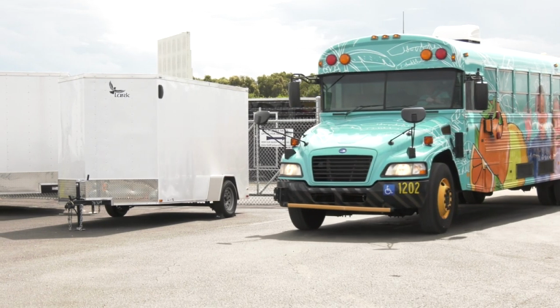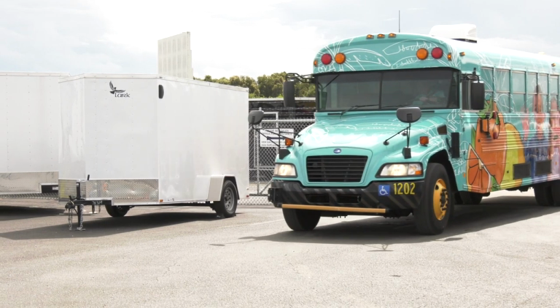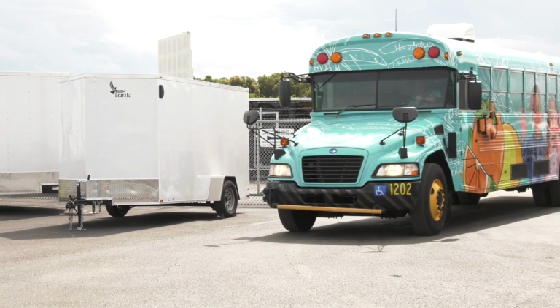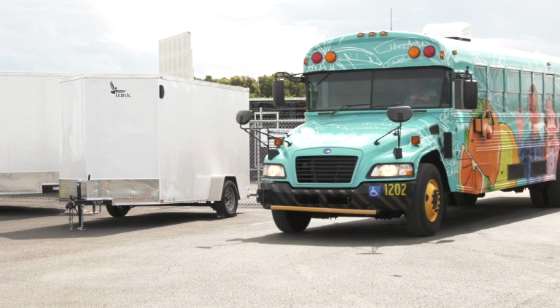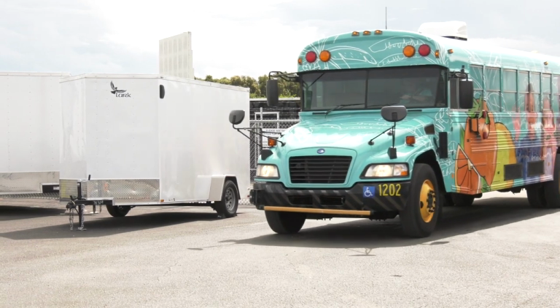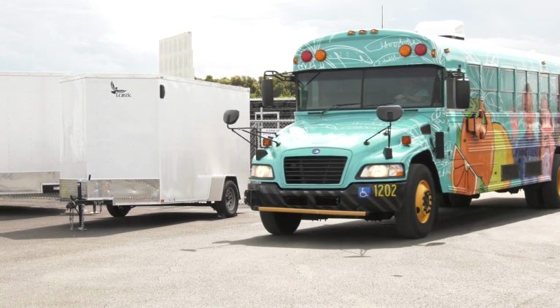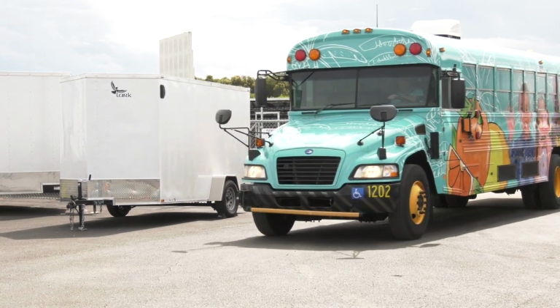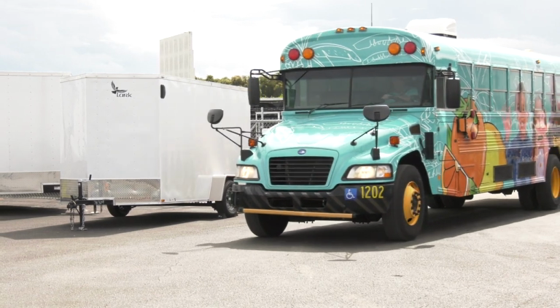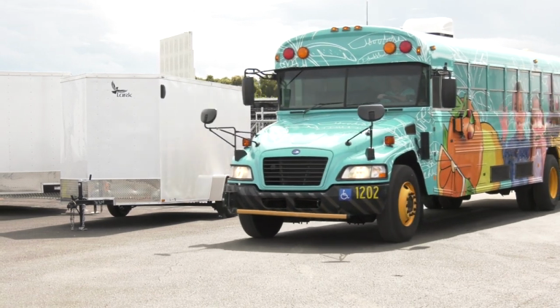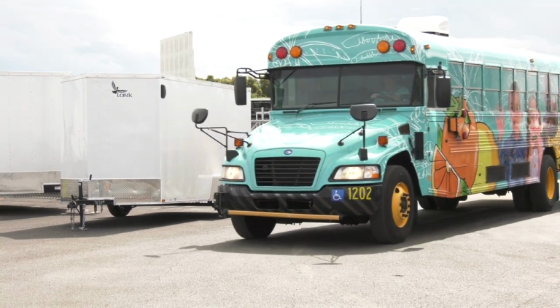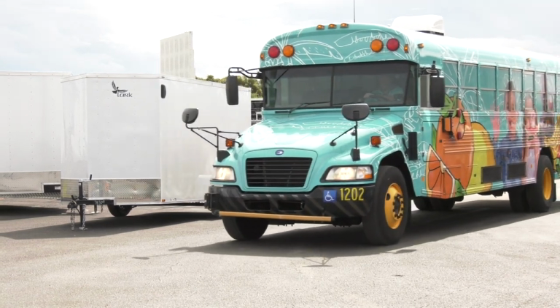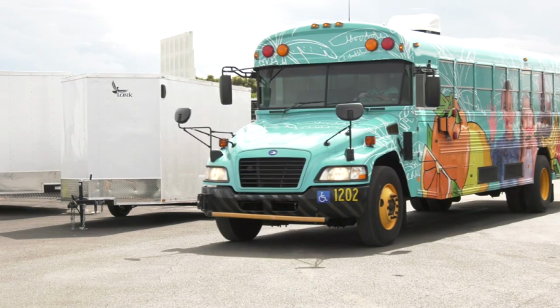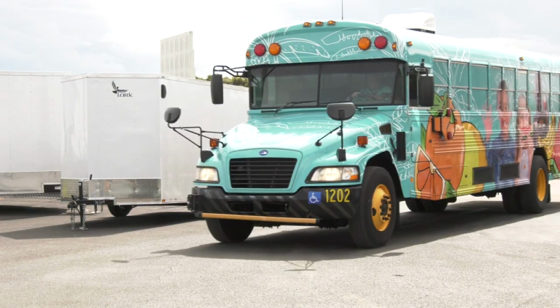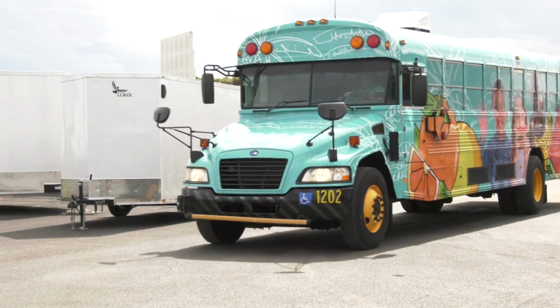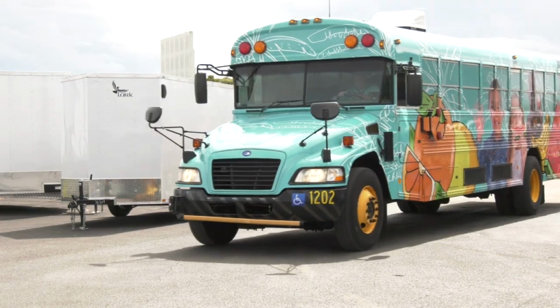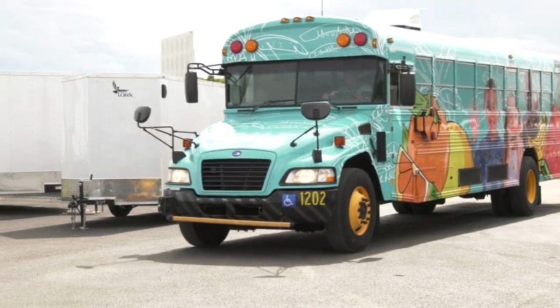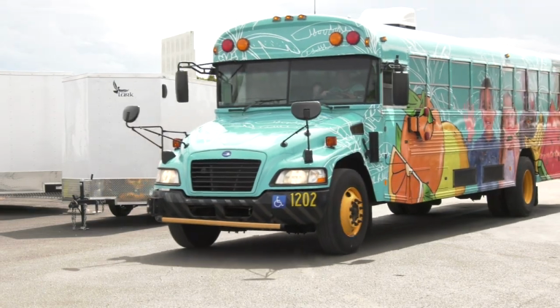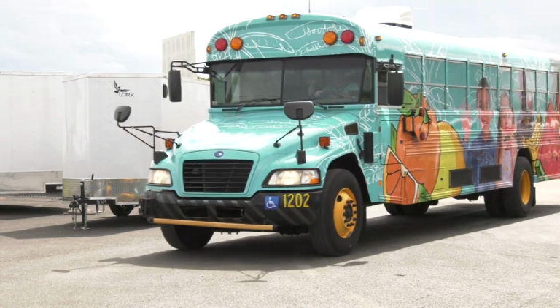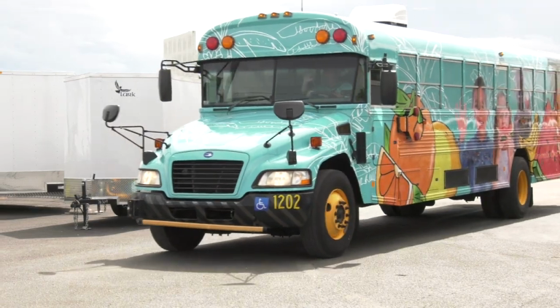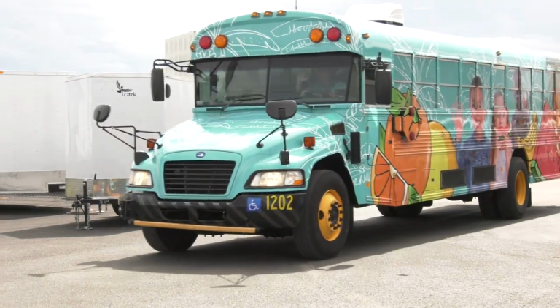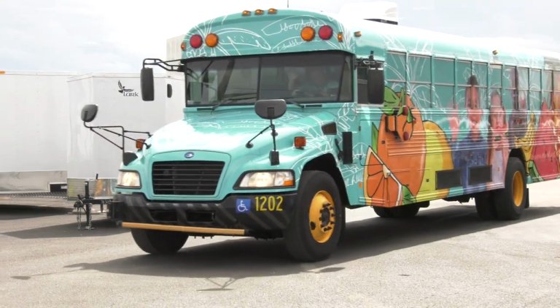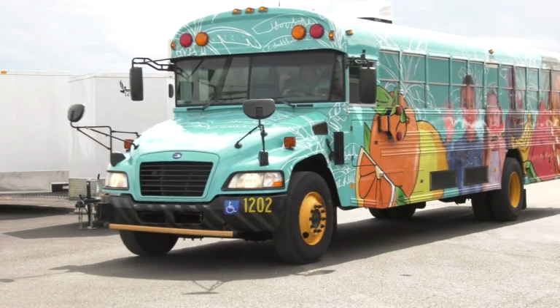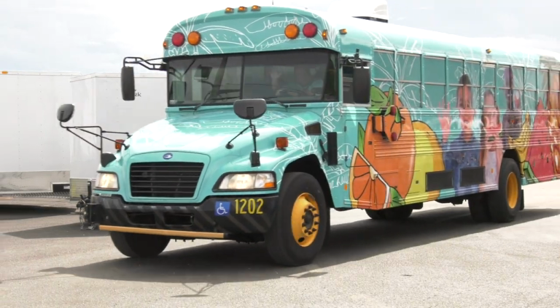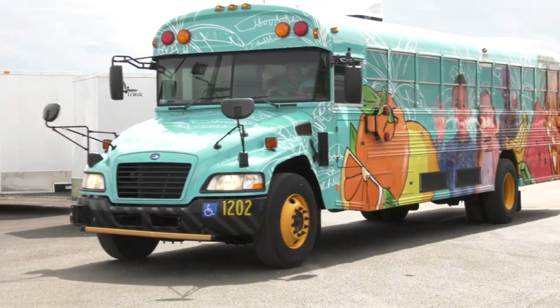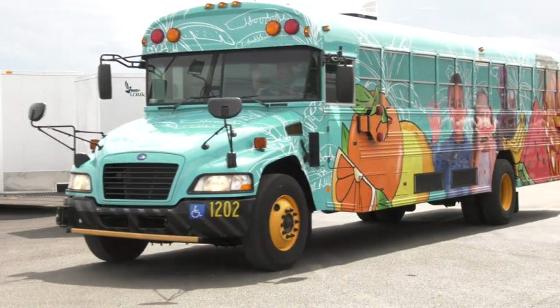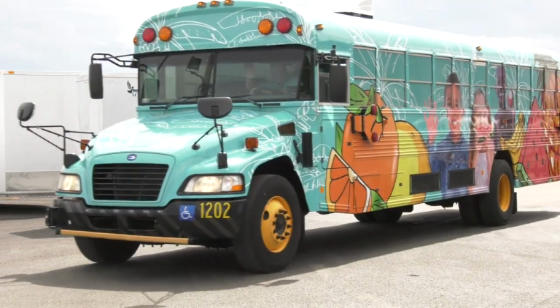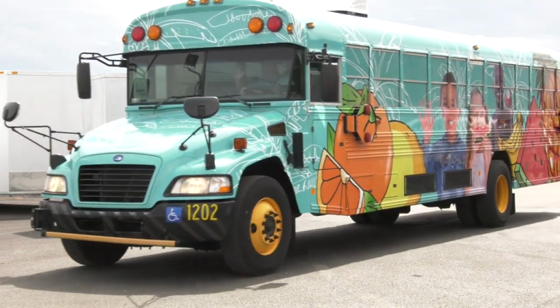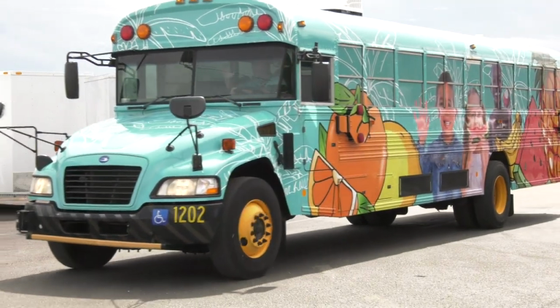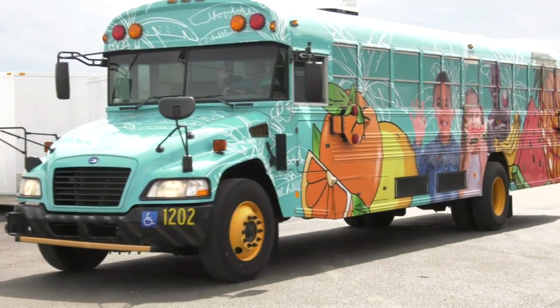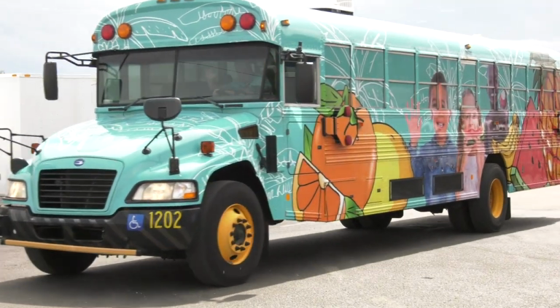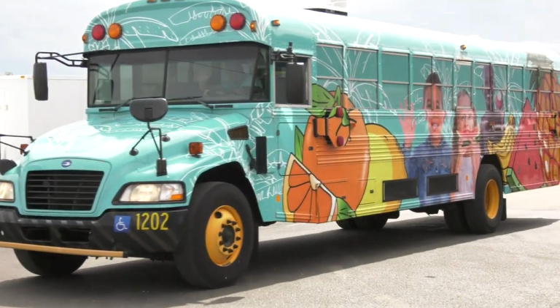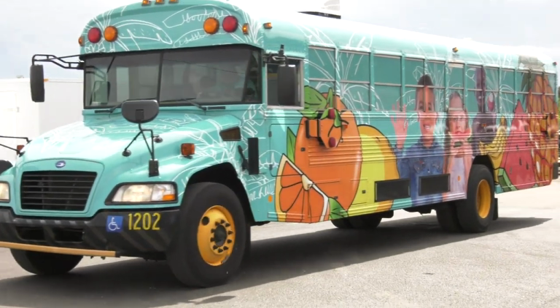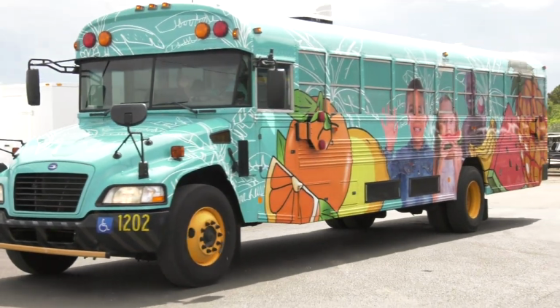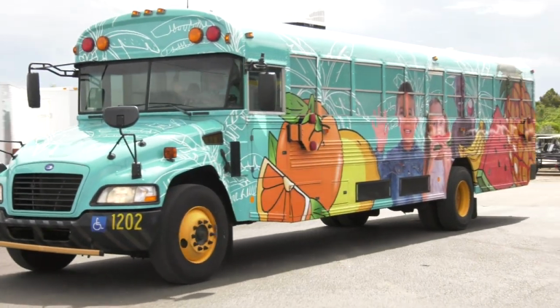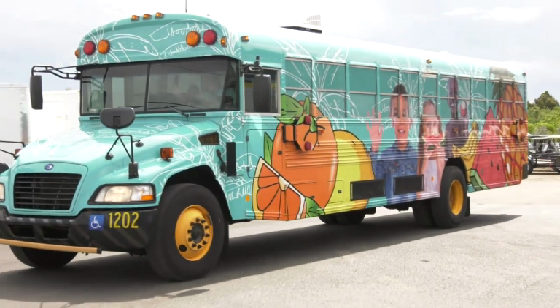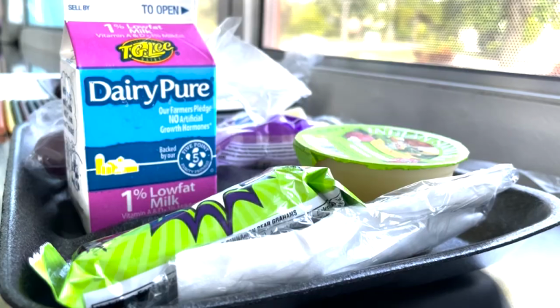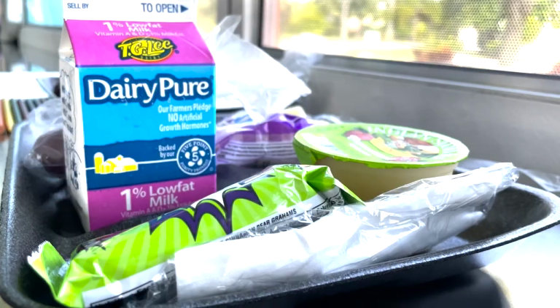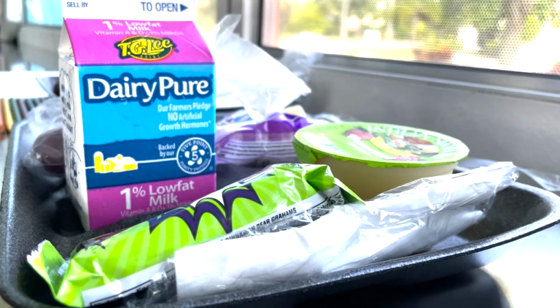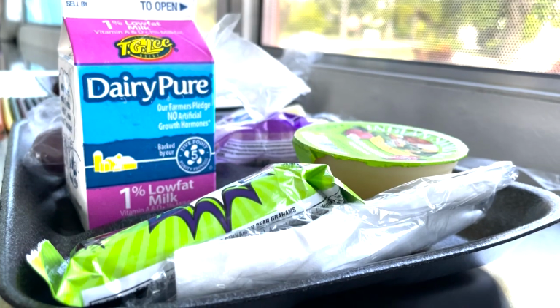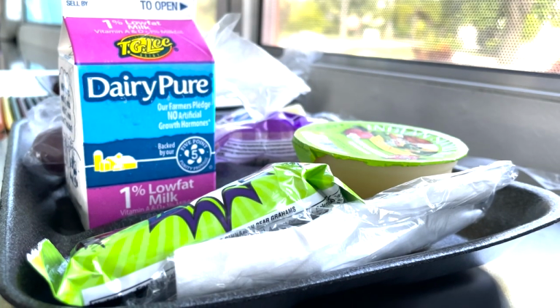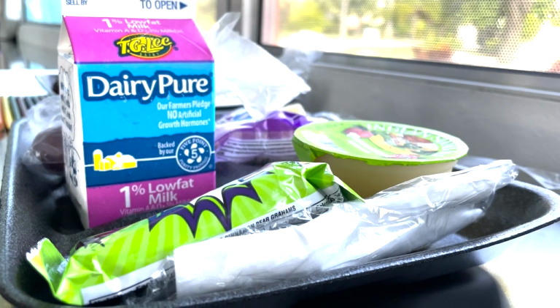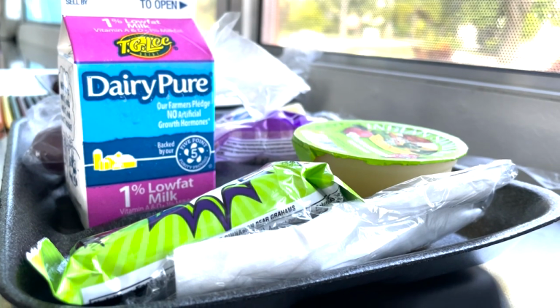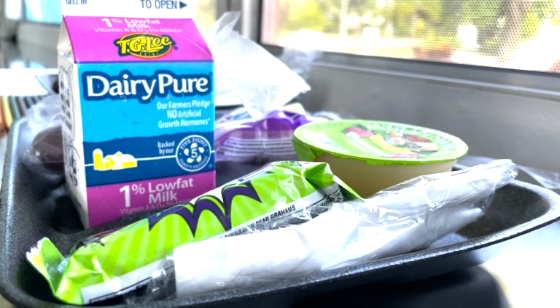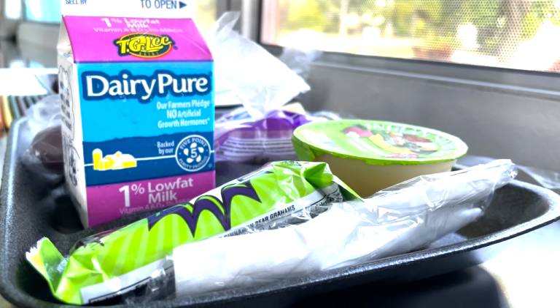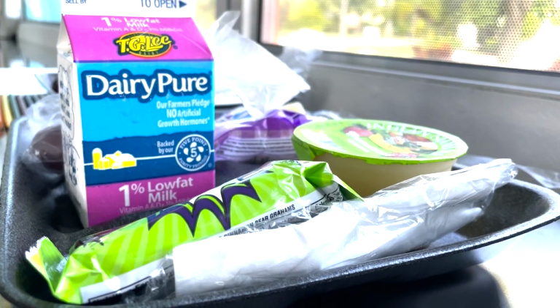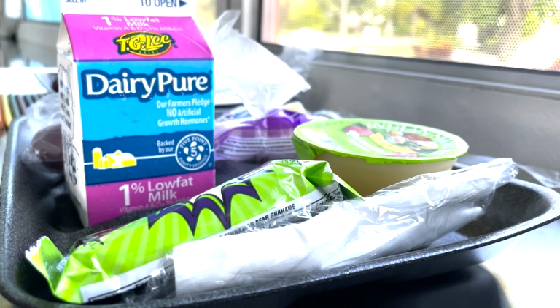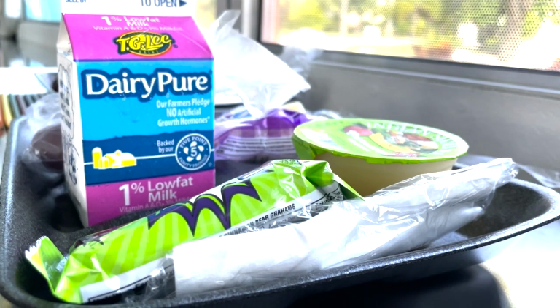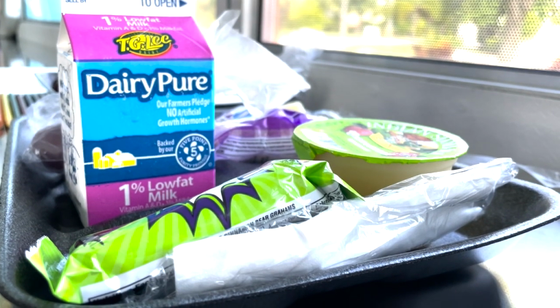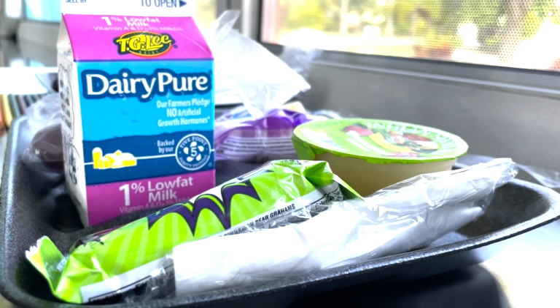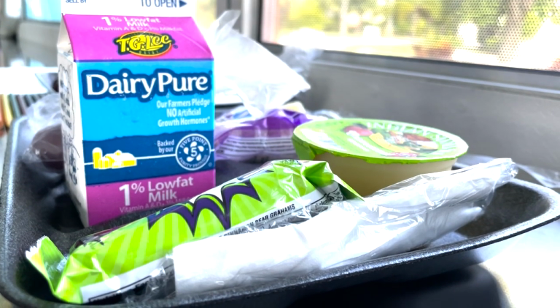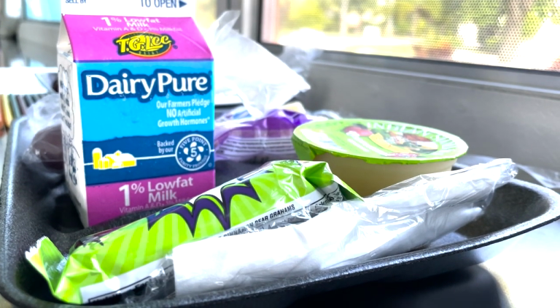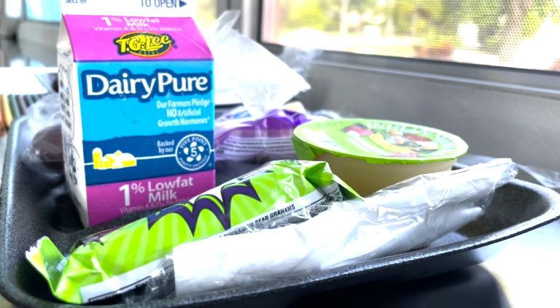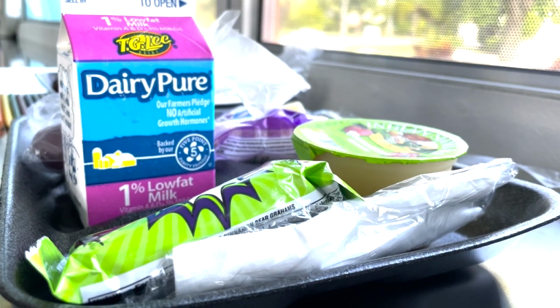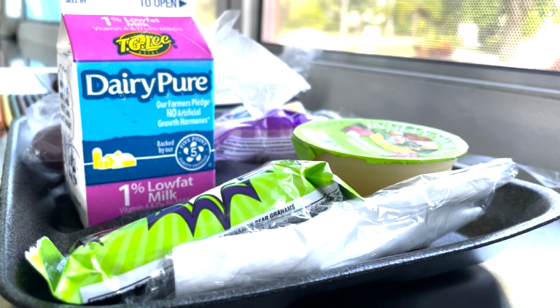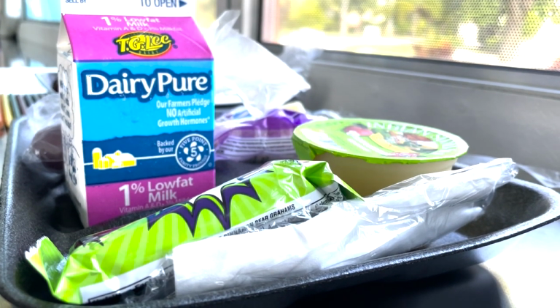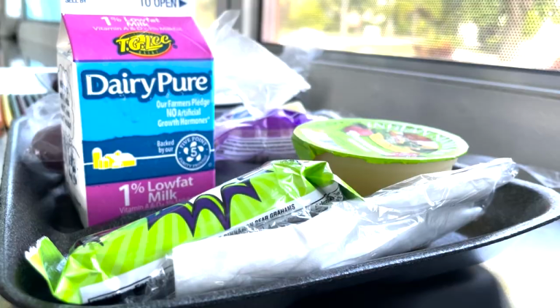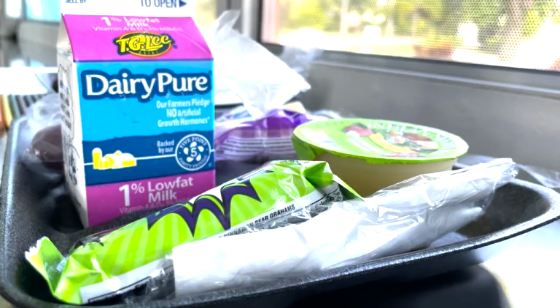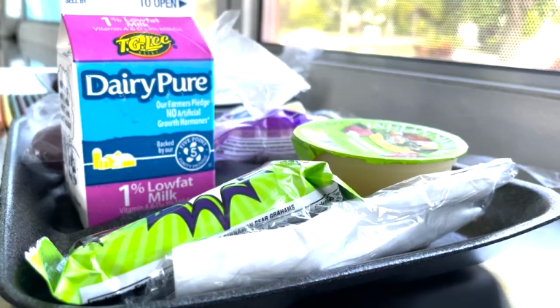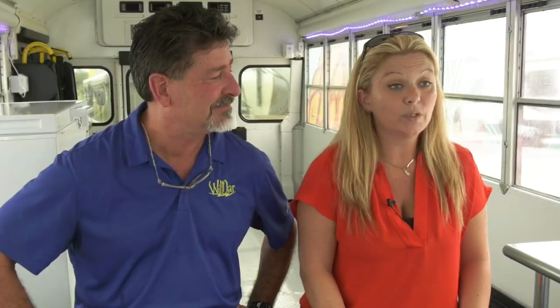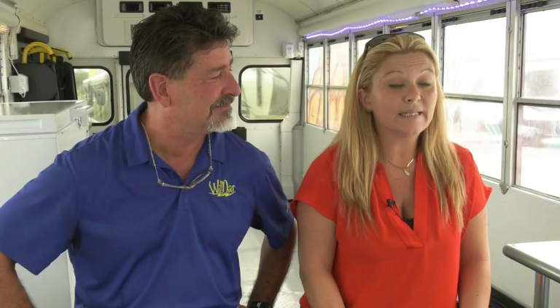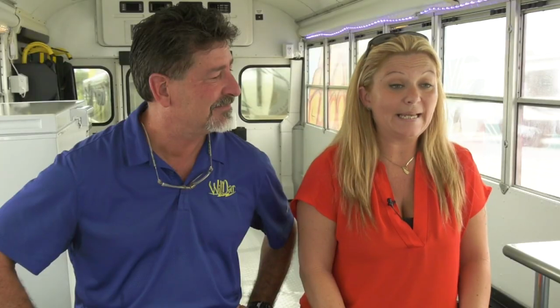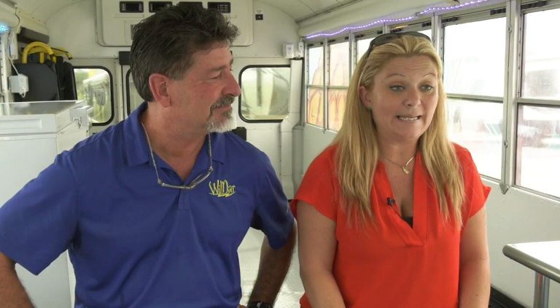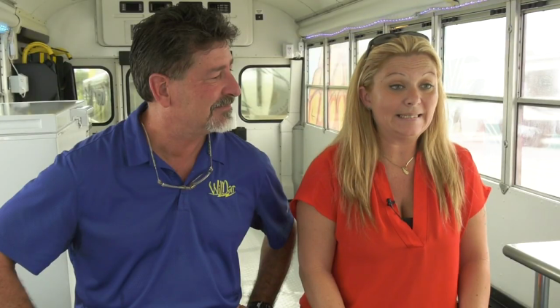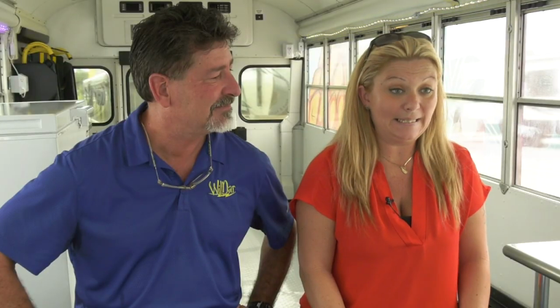The wheels on this bus go round and round. This will offer lunch for any child from the age of 2 to 18.